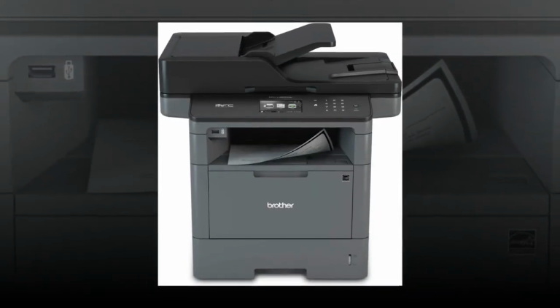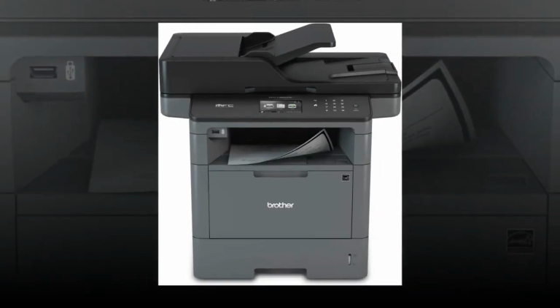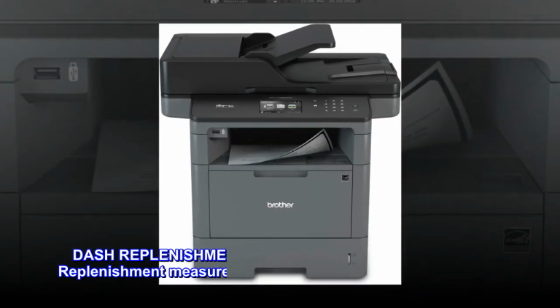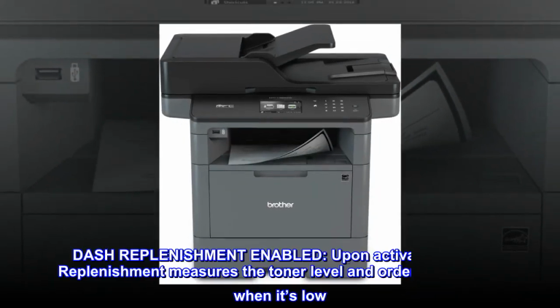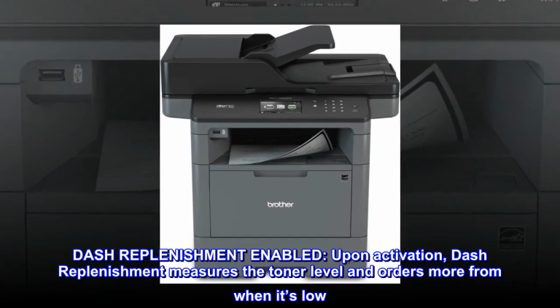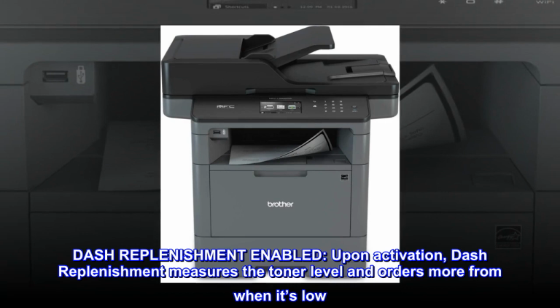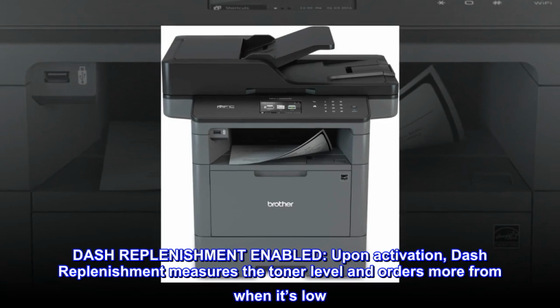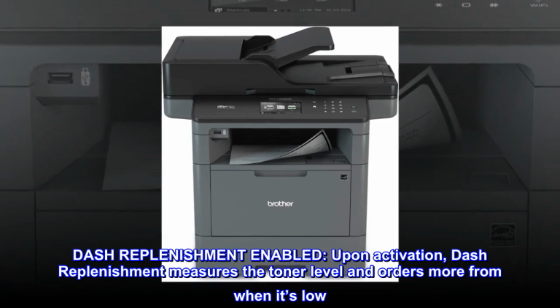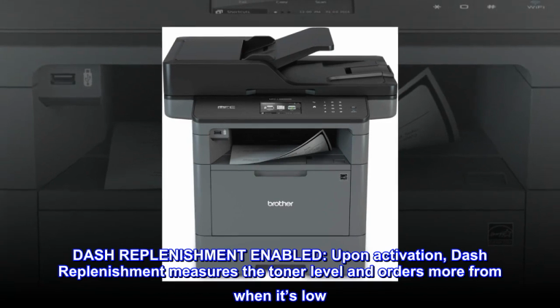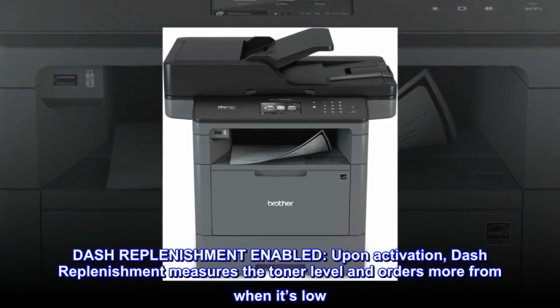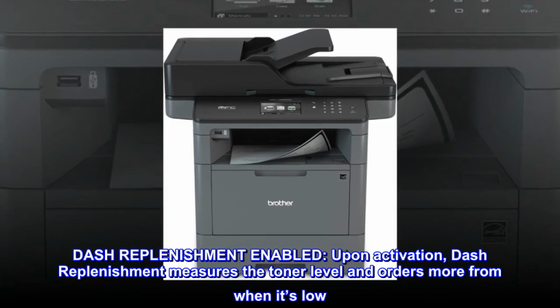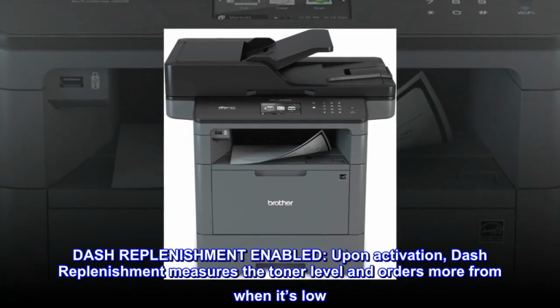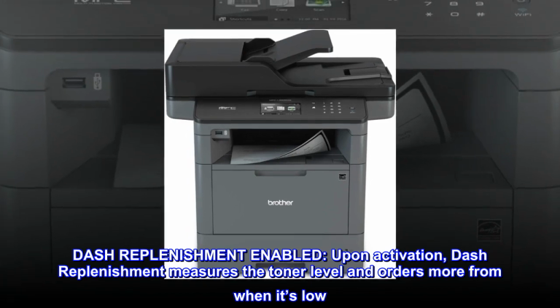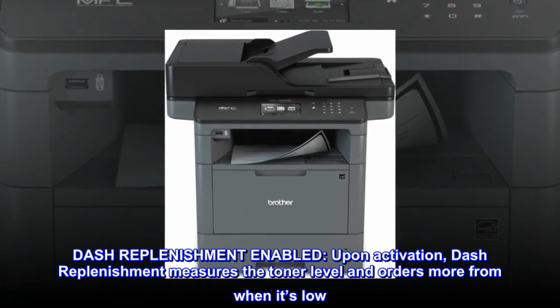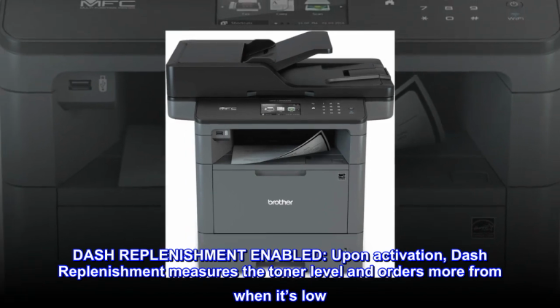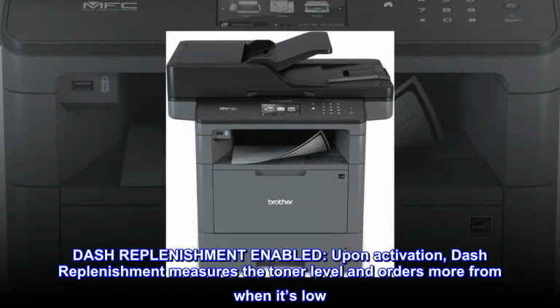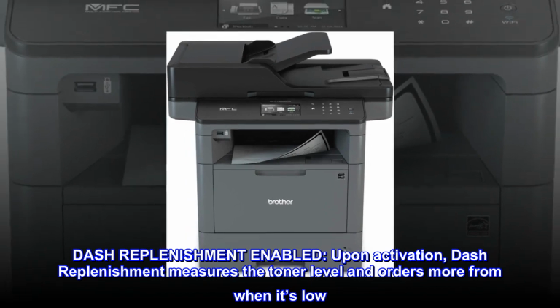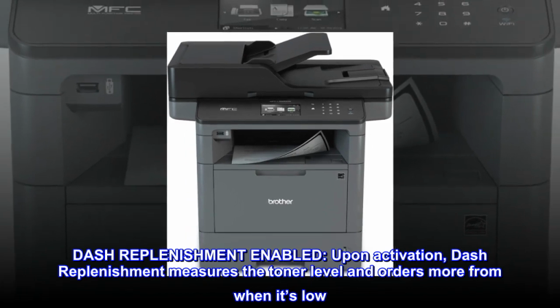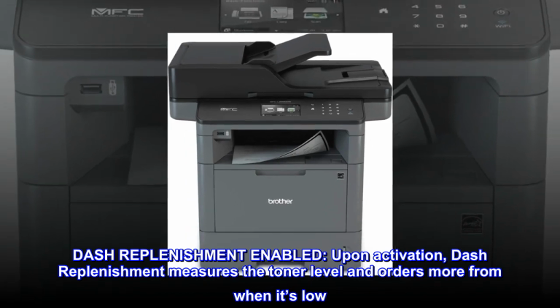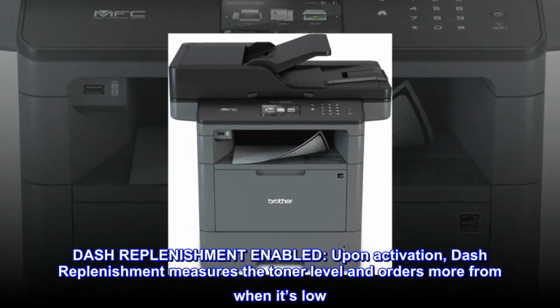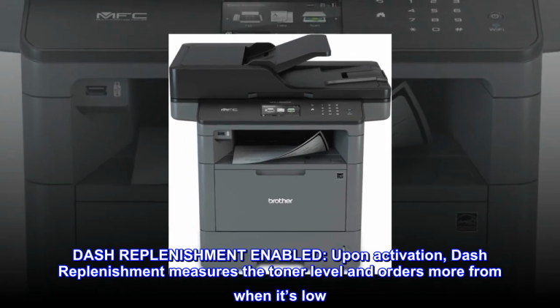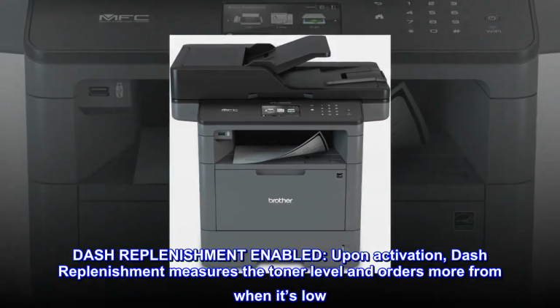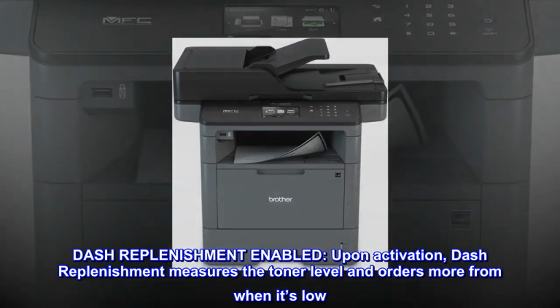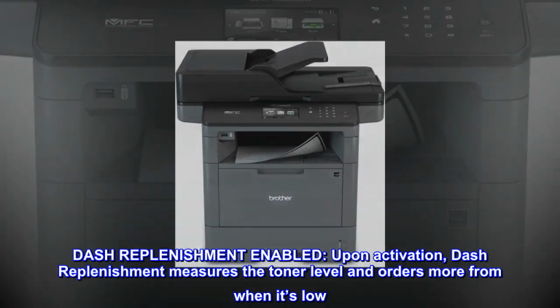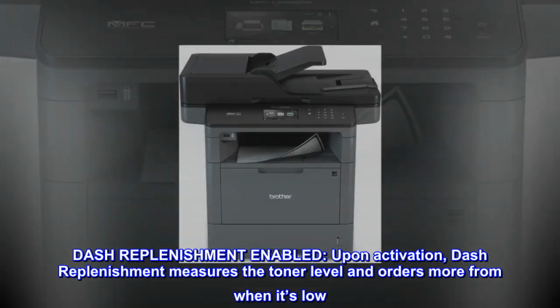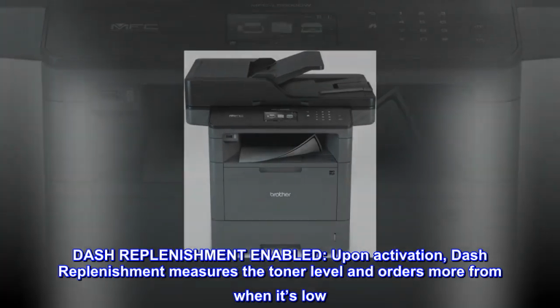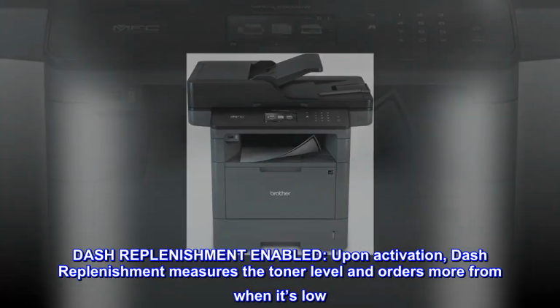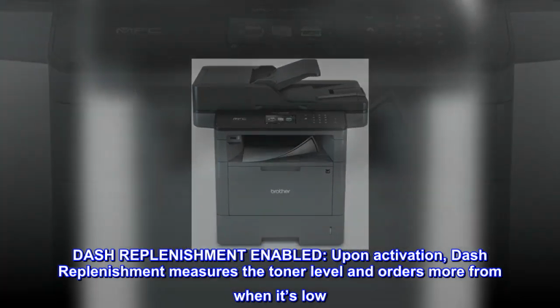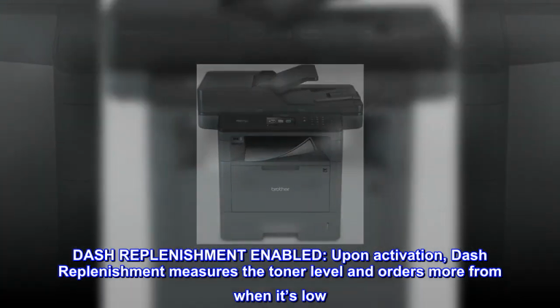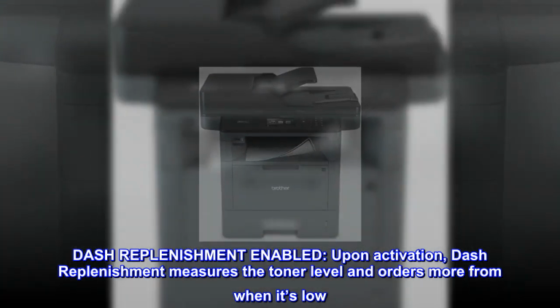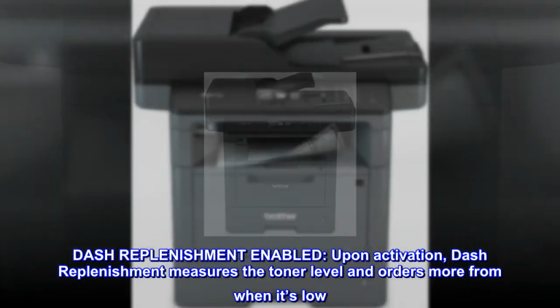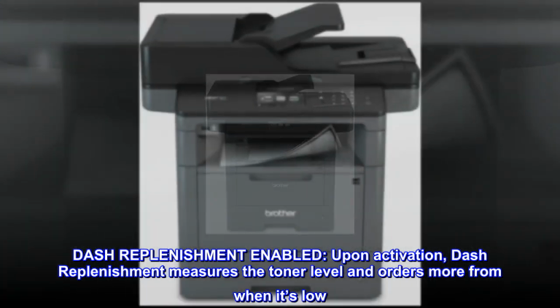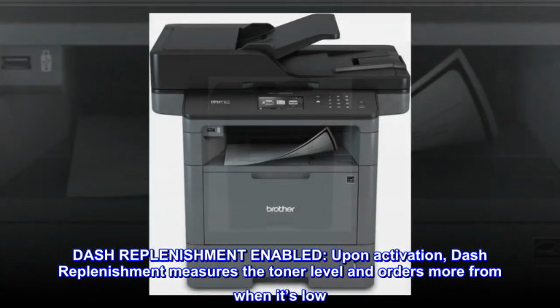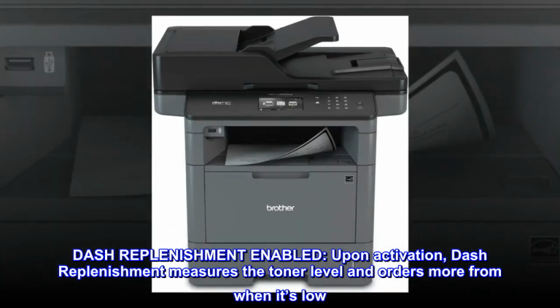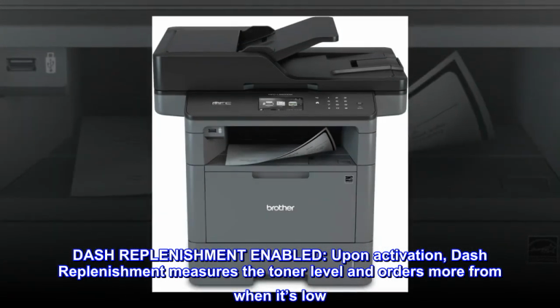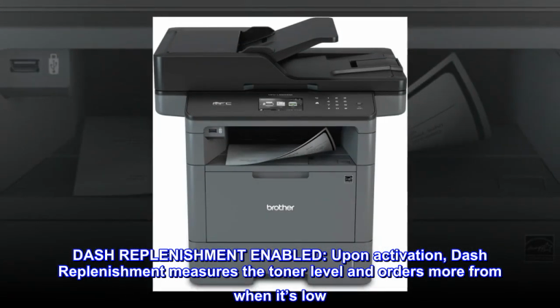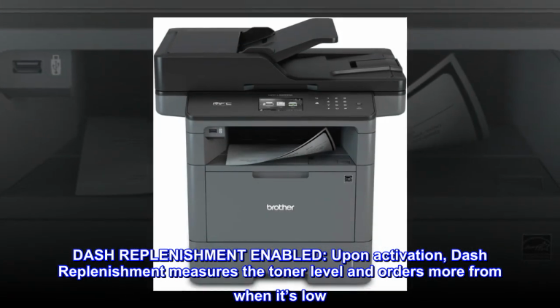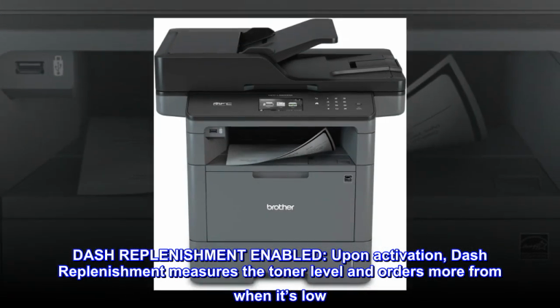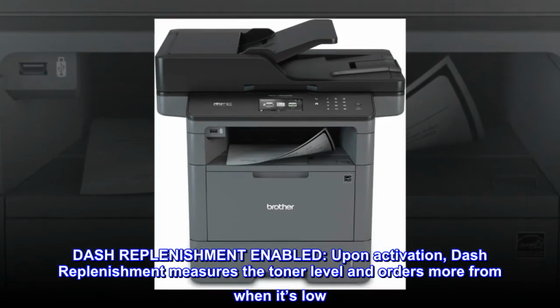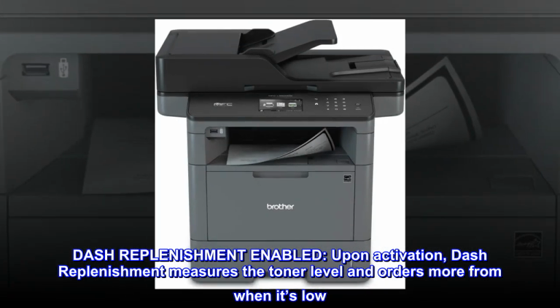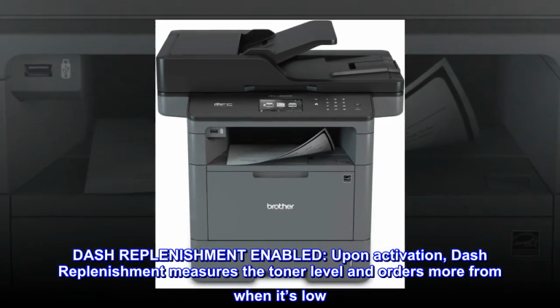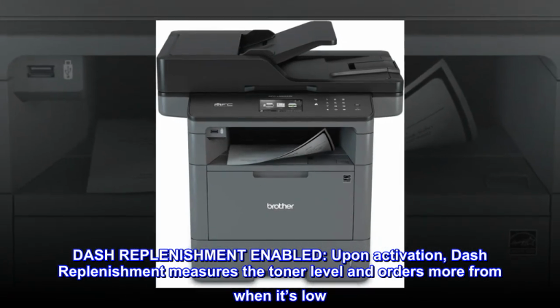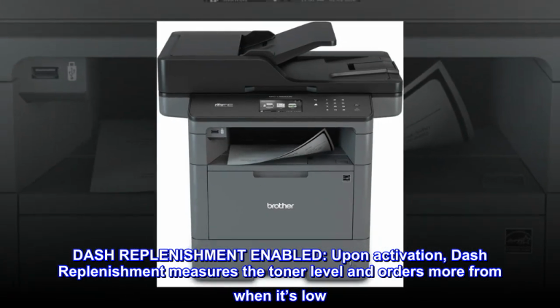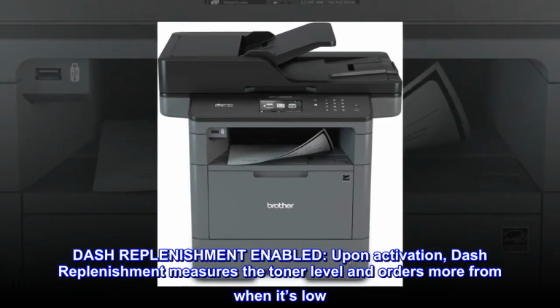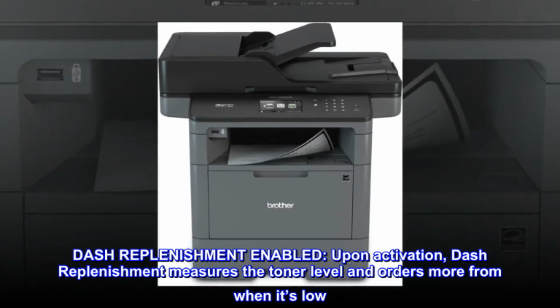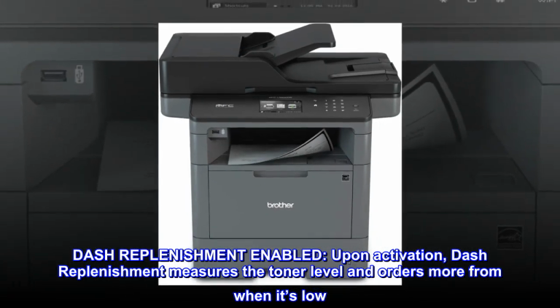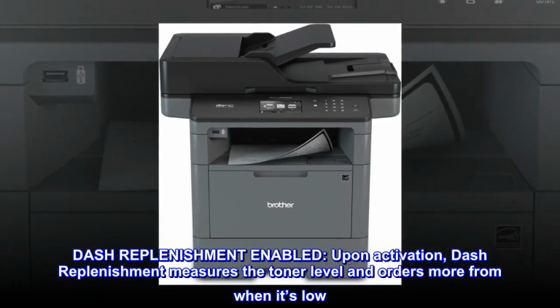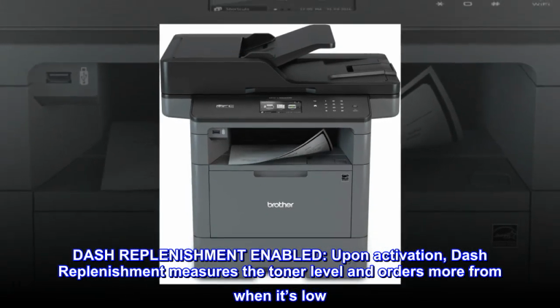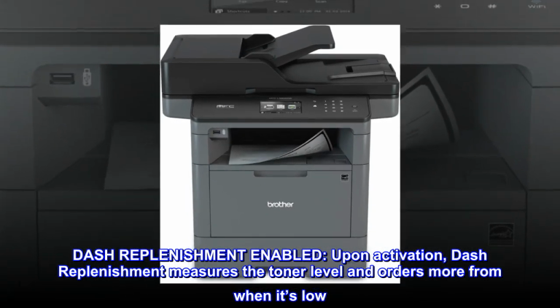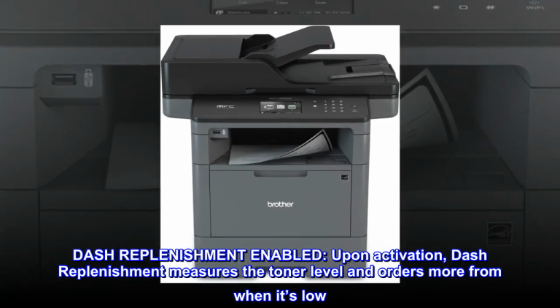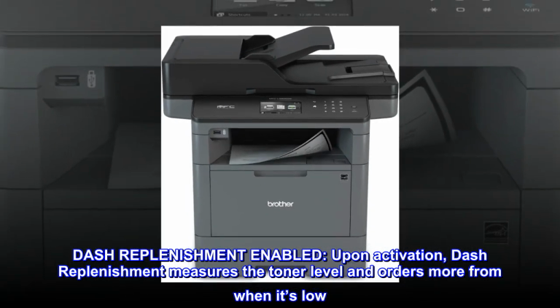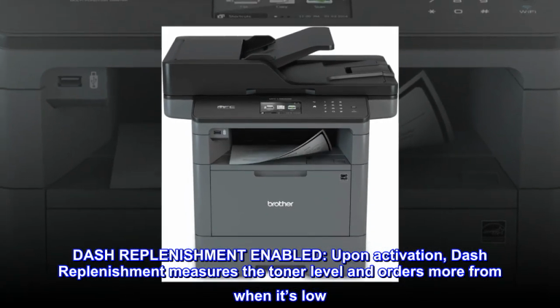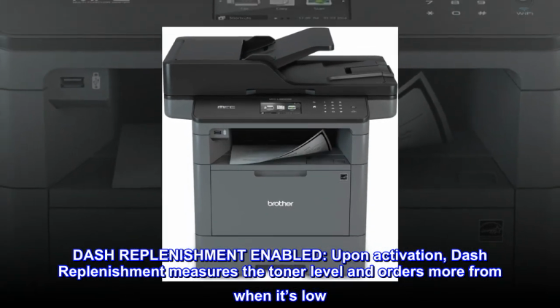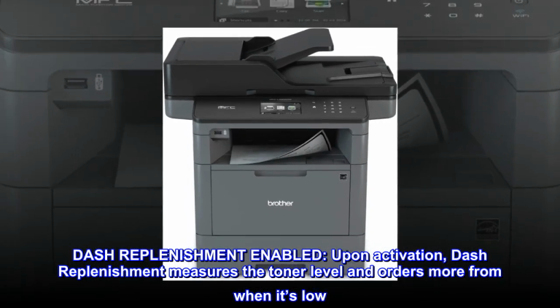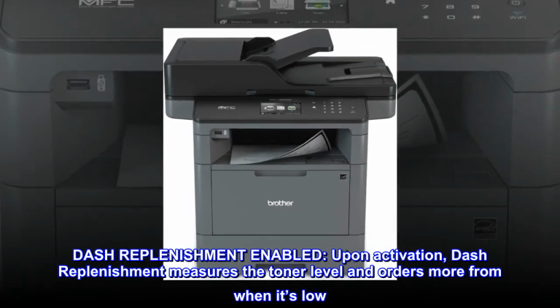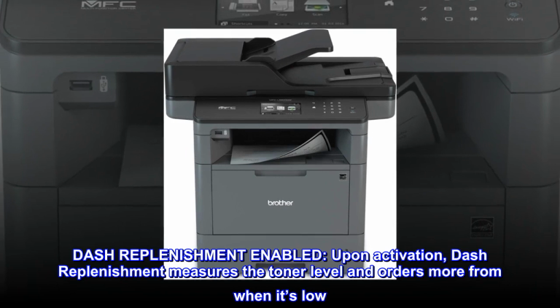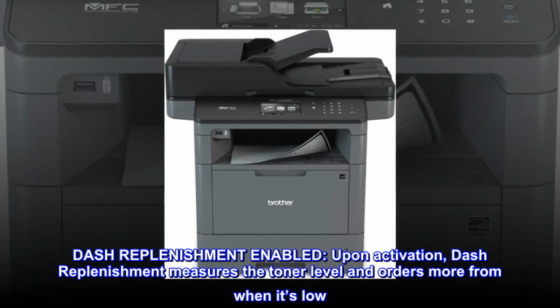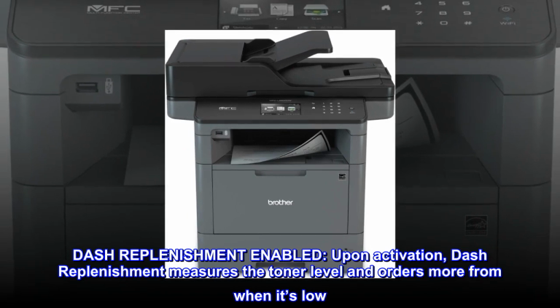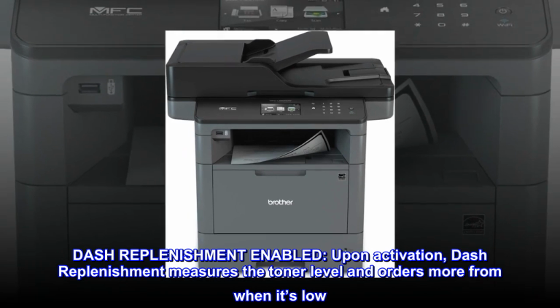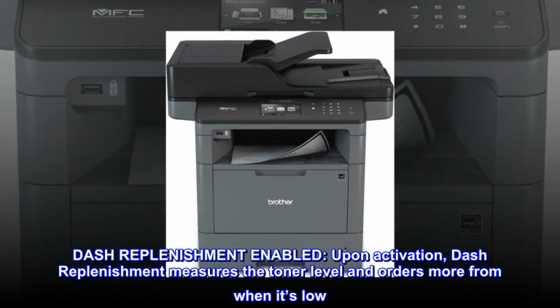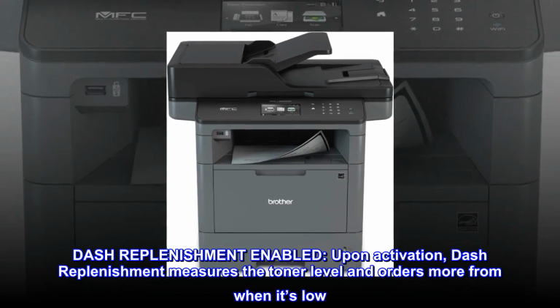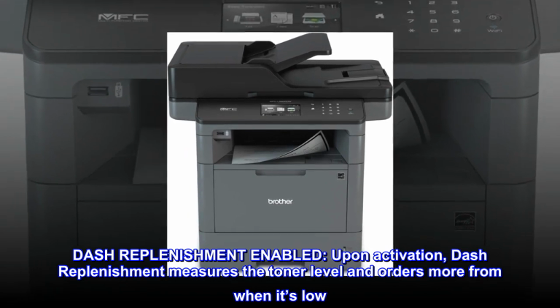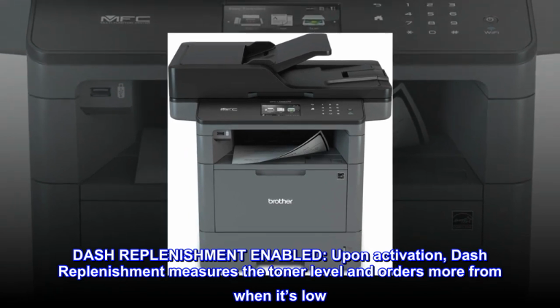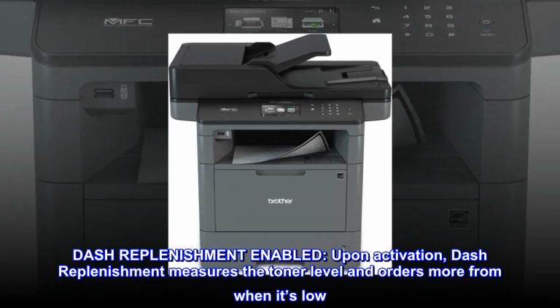Dash replenishment enabled. Upon activation, Dash Replenishment measures the toner level and orders more when it's low.